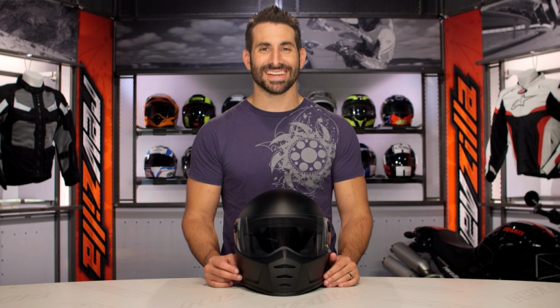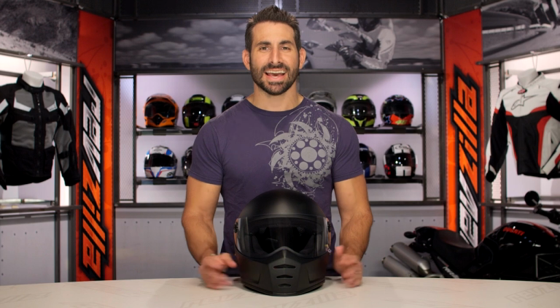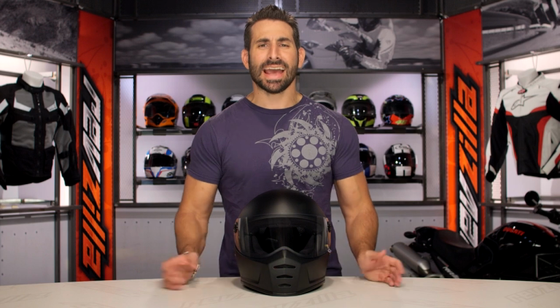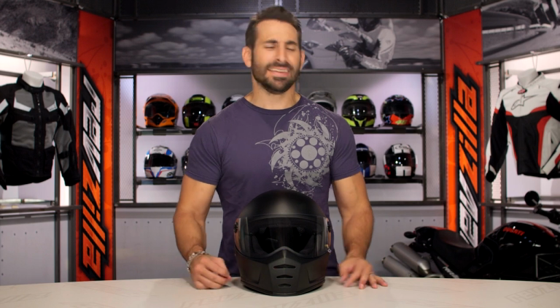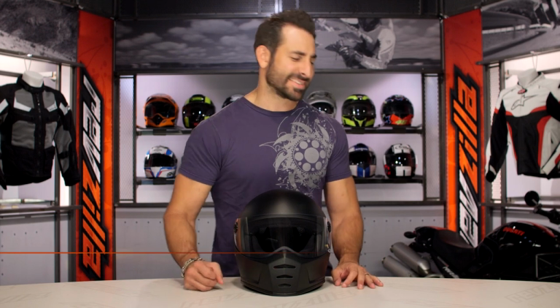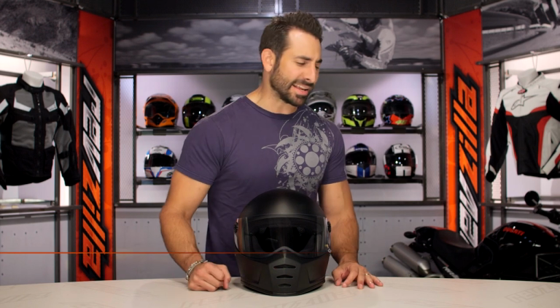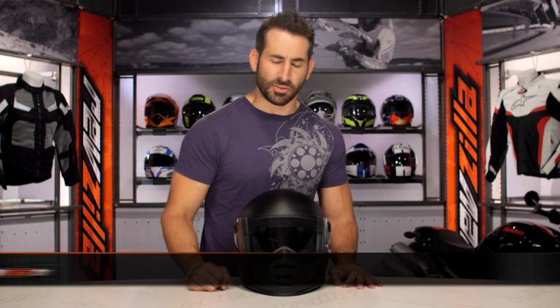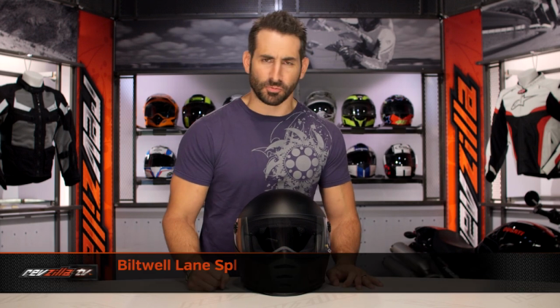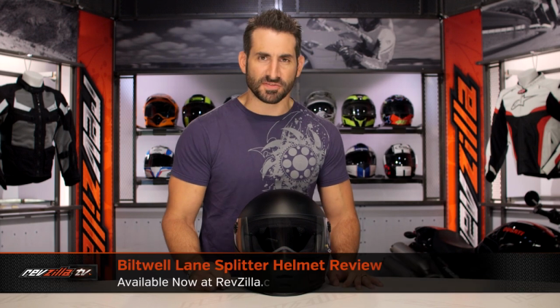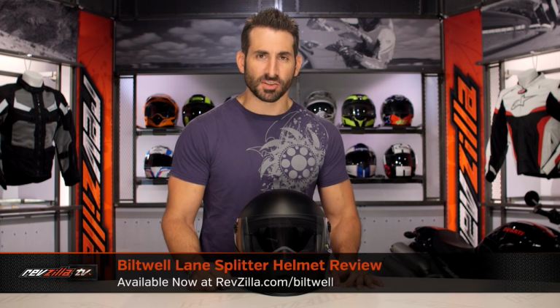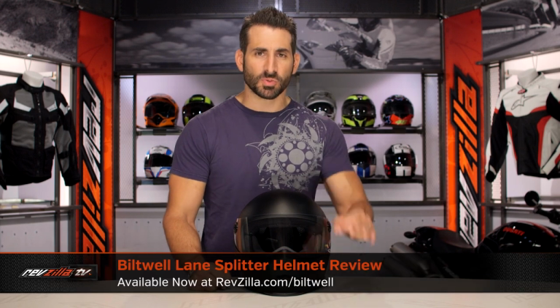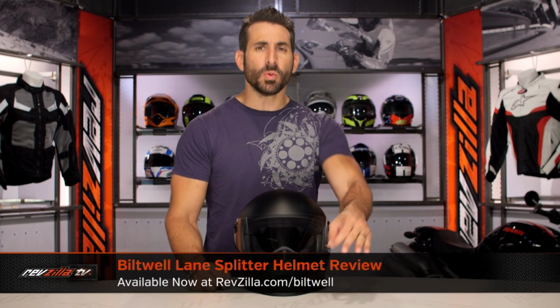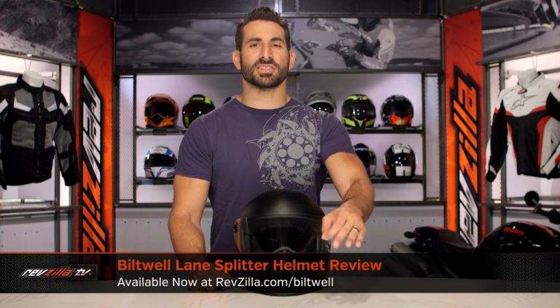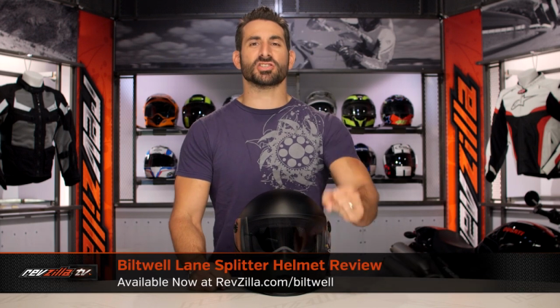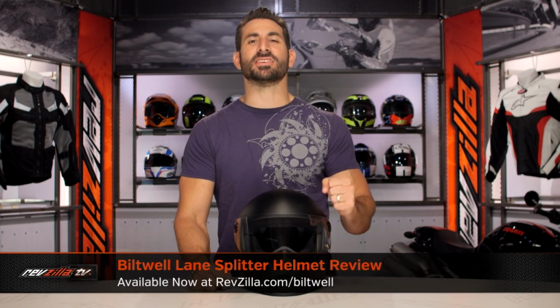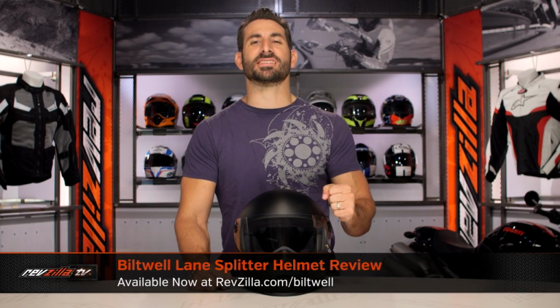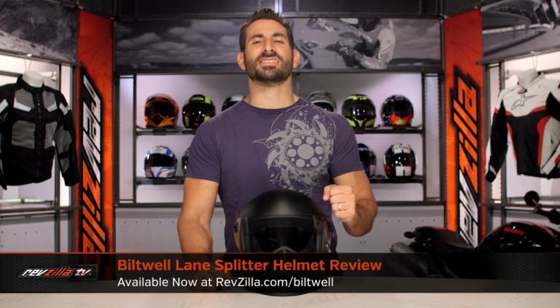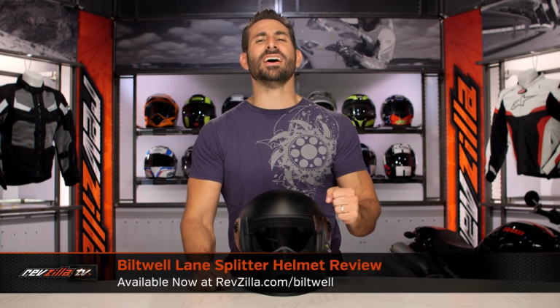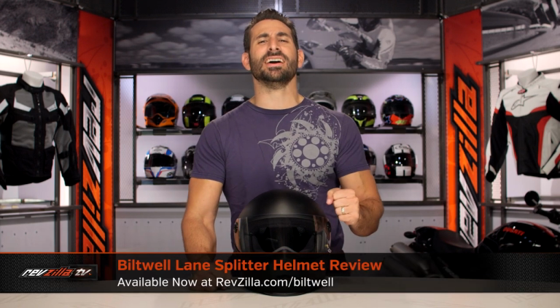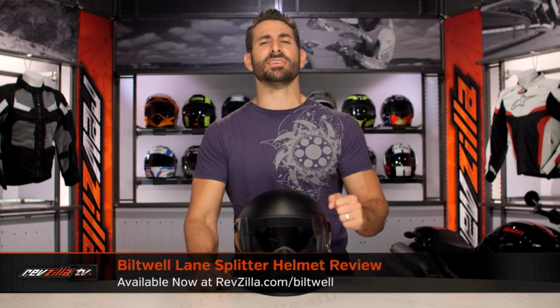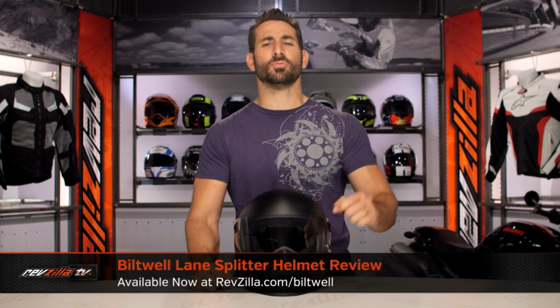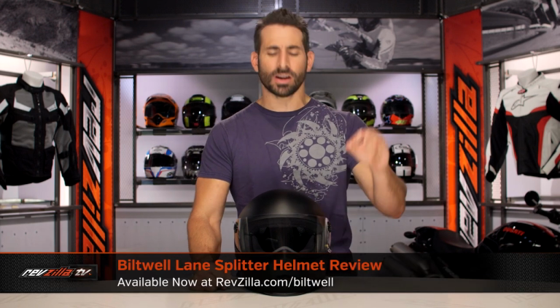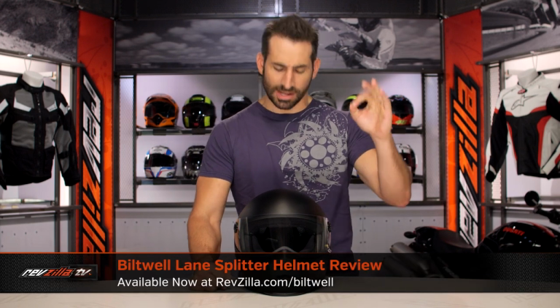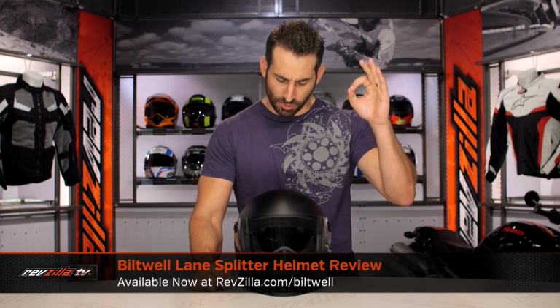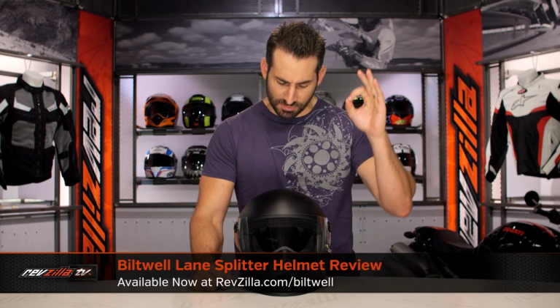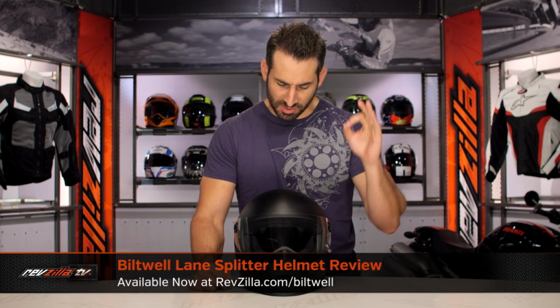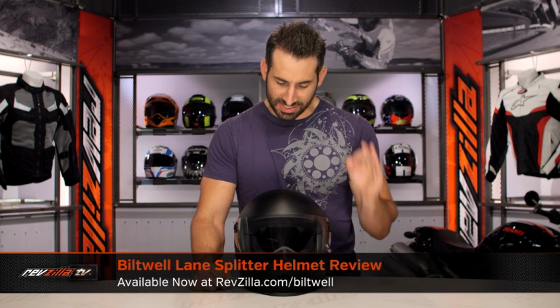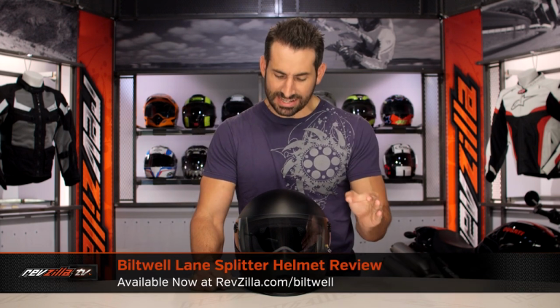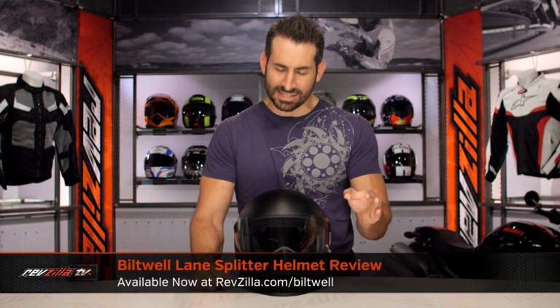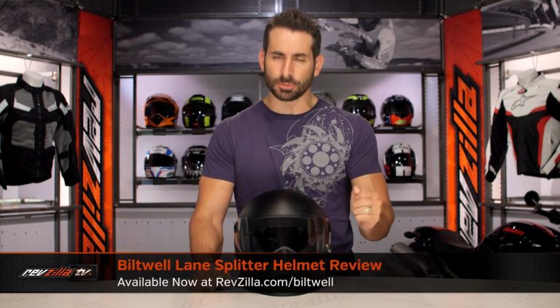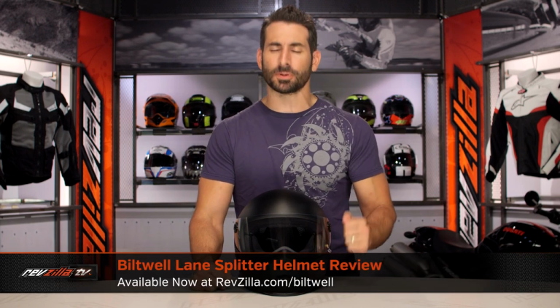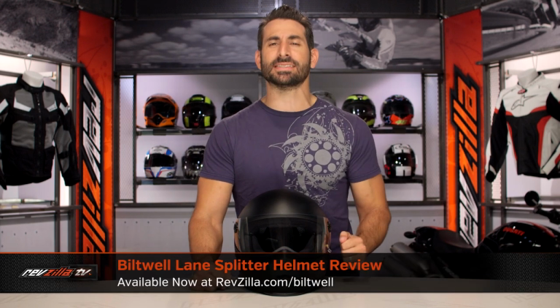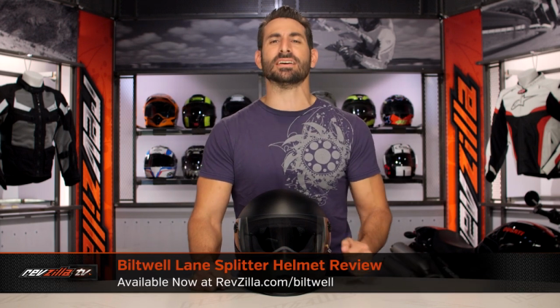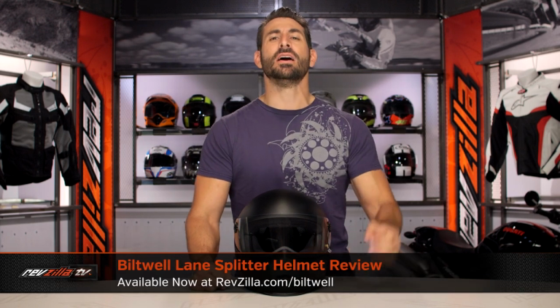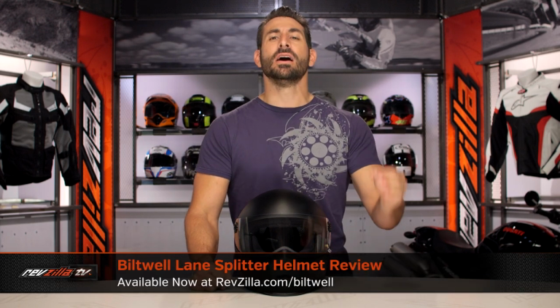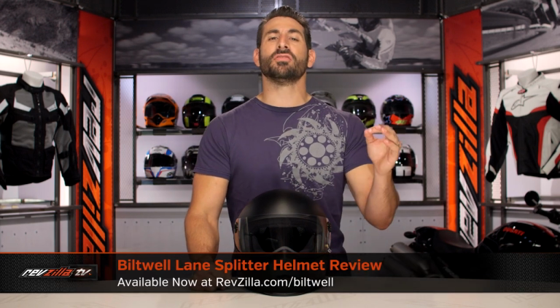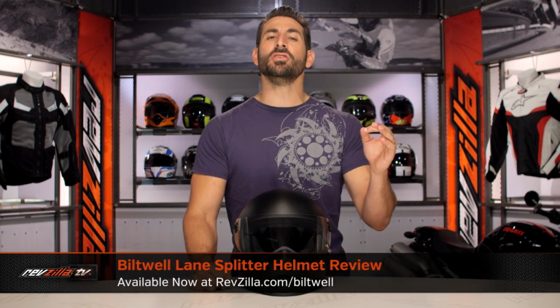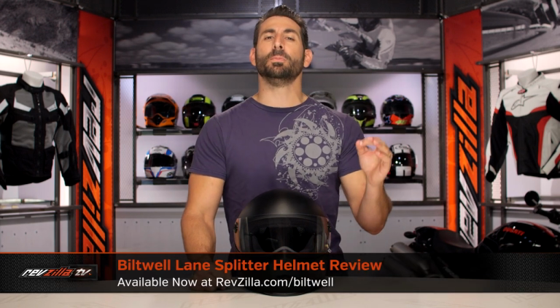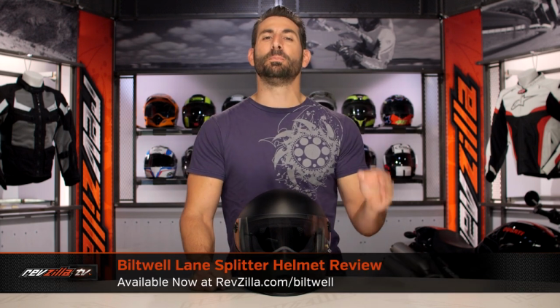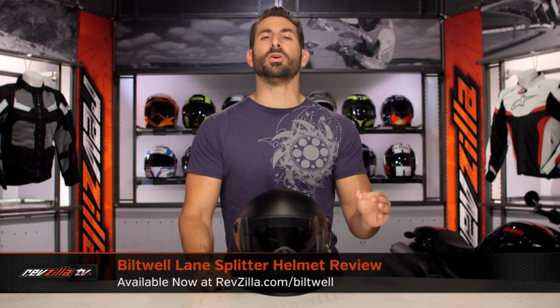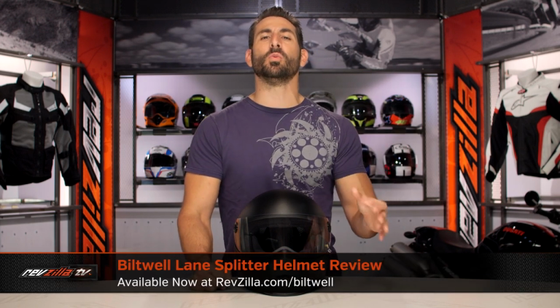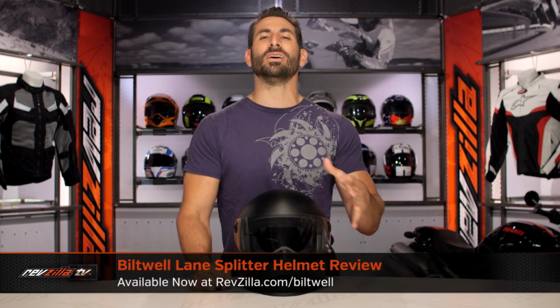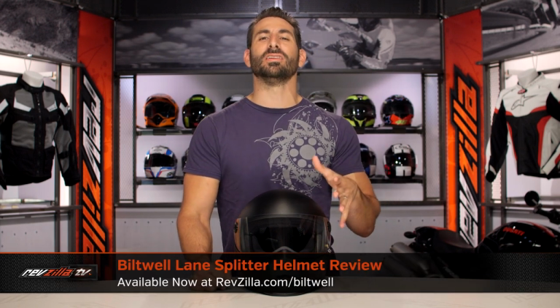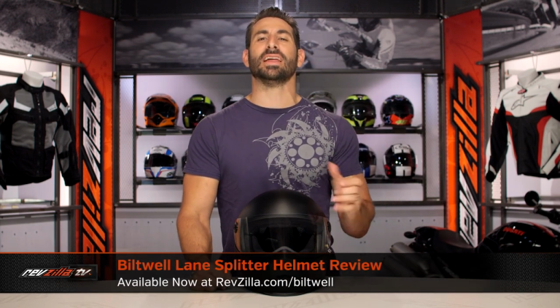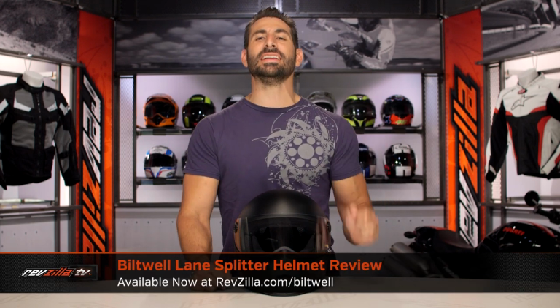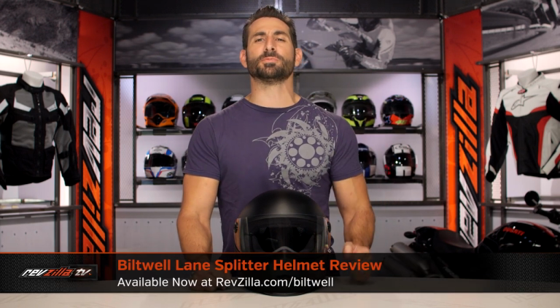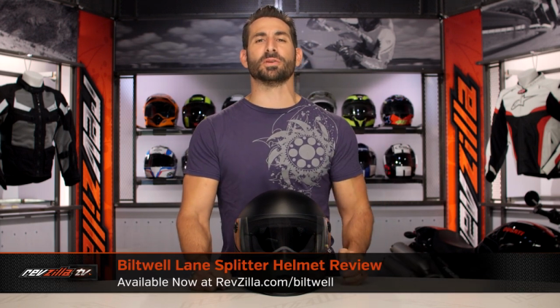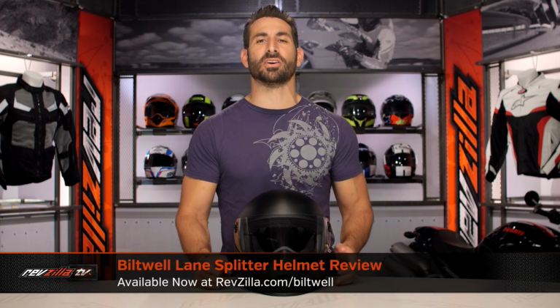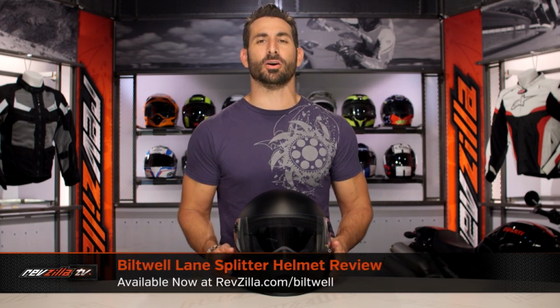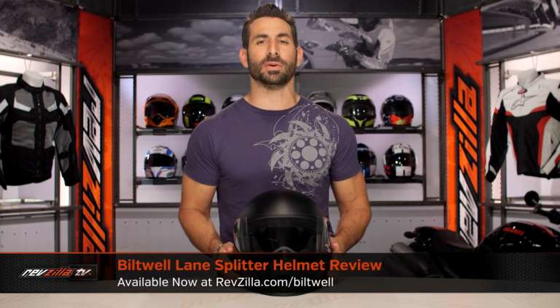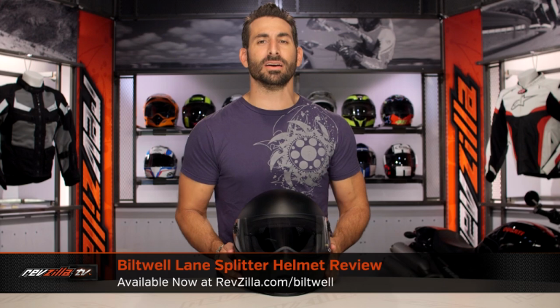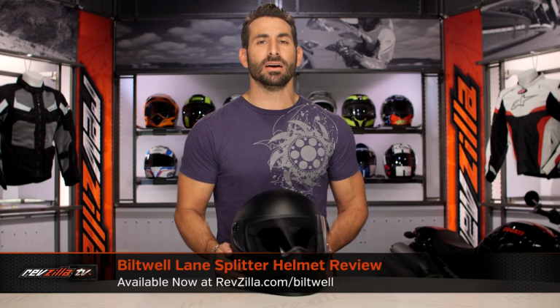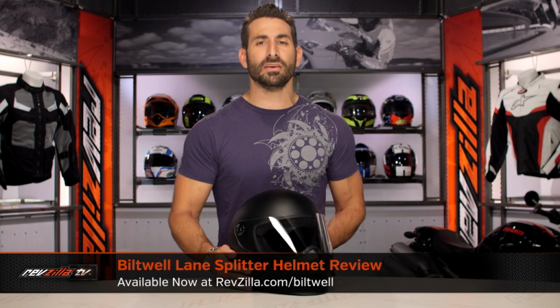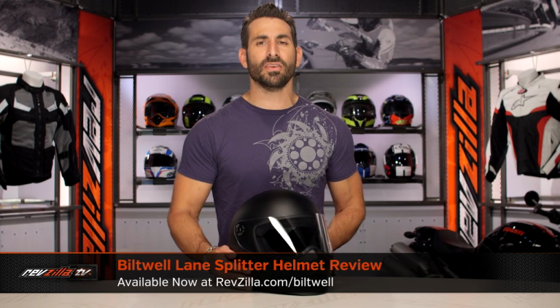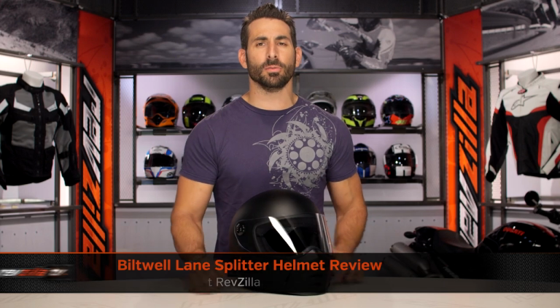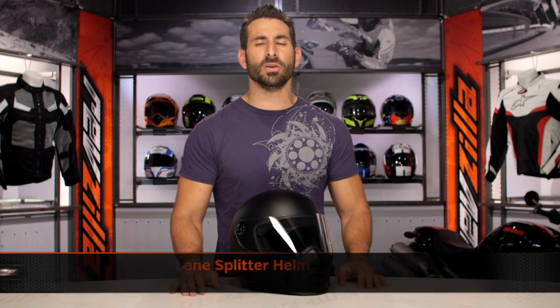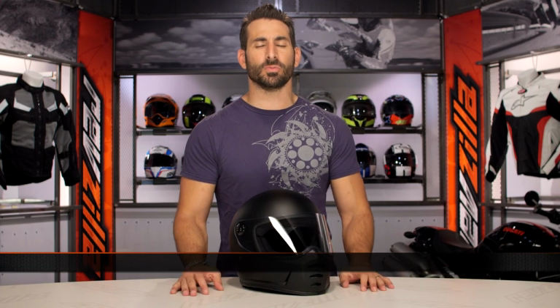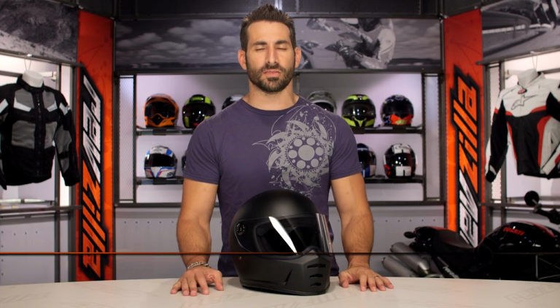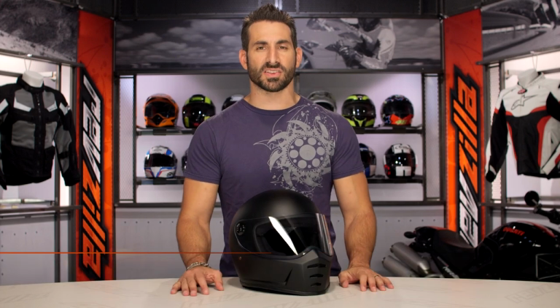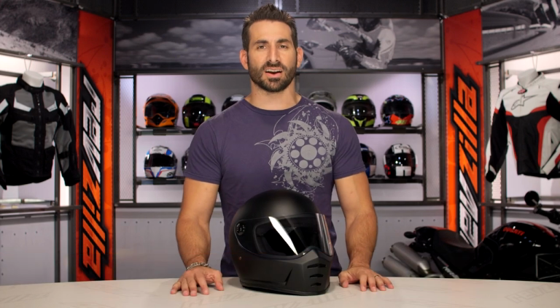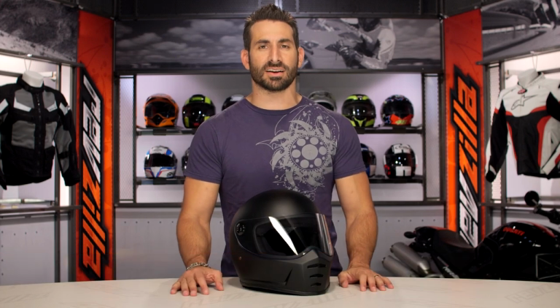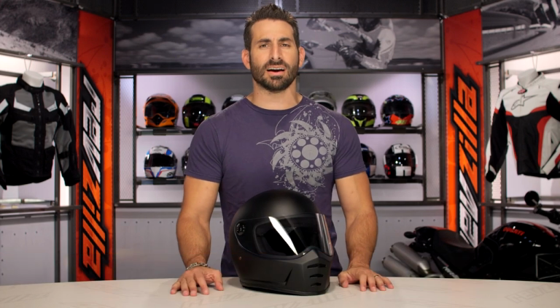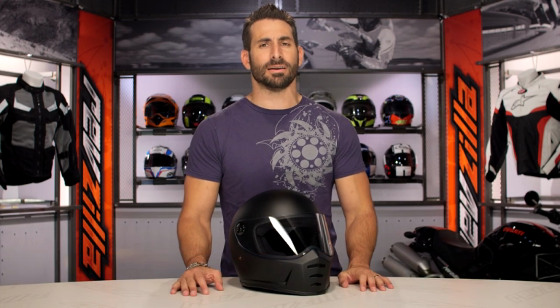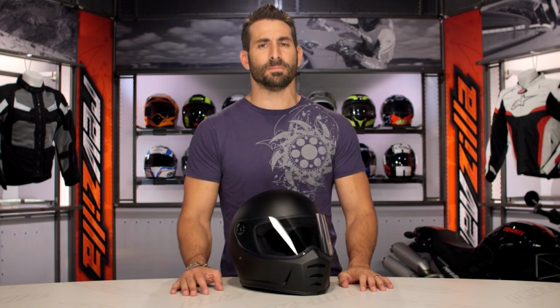Hey, this is Anthony from RevZilla. Watch, decide, and ride. Welcome to our detailed breakdown of the new Biltwell Lane Splitter helmet, available at RevZilla.com.